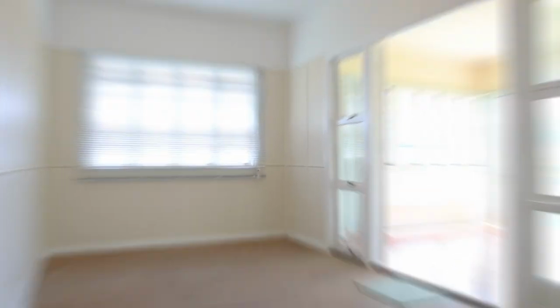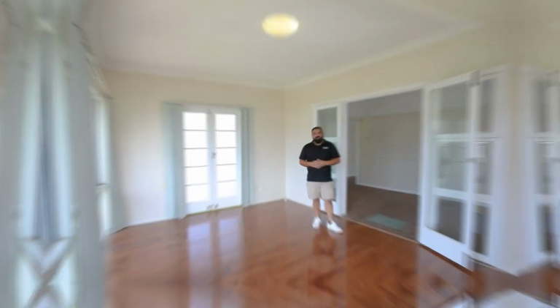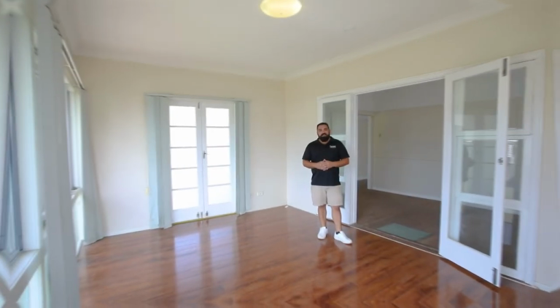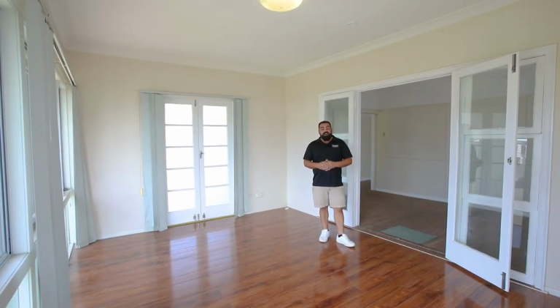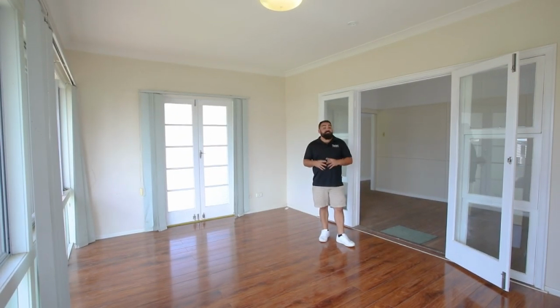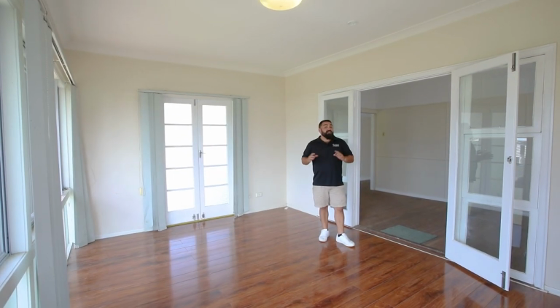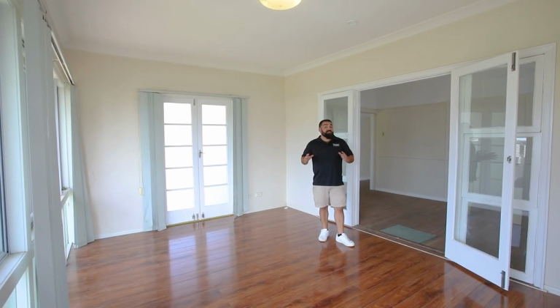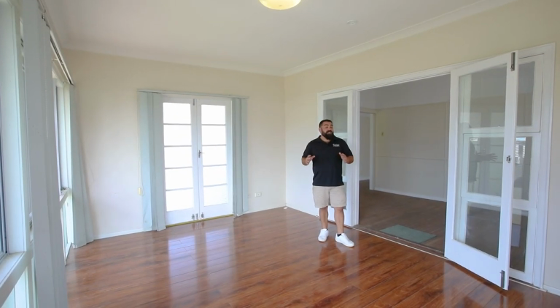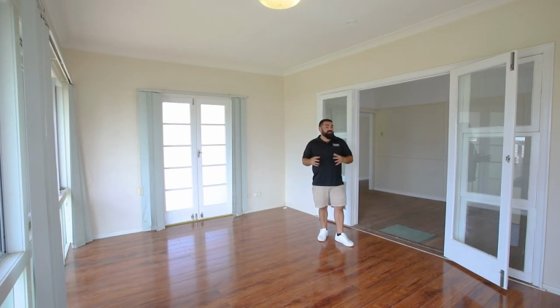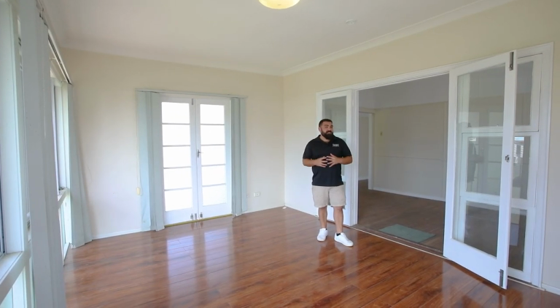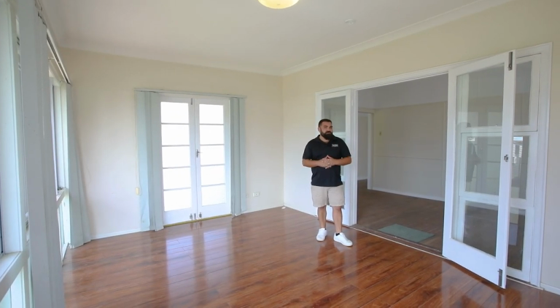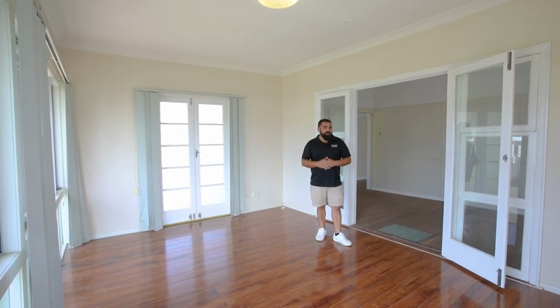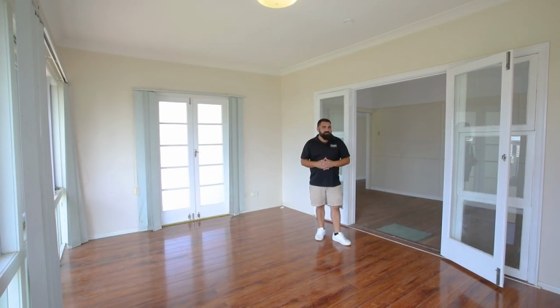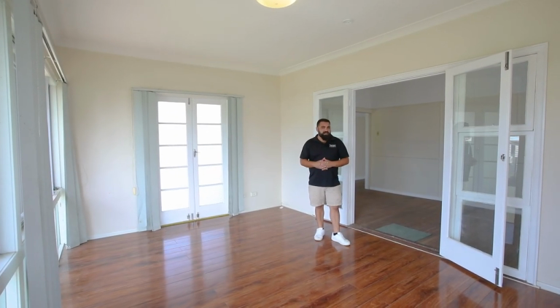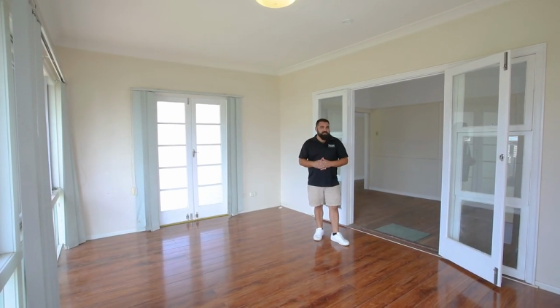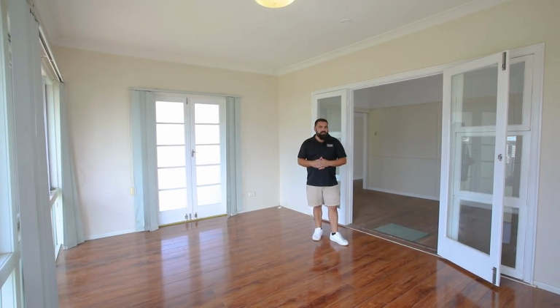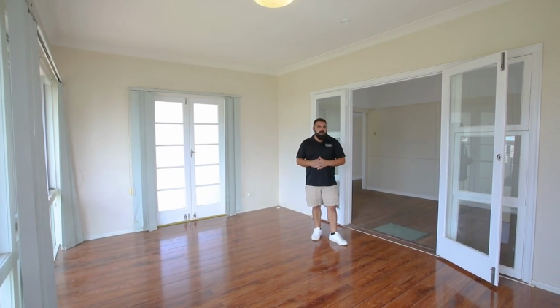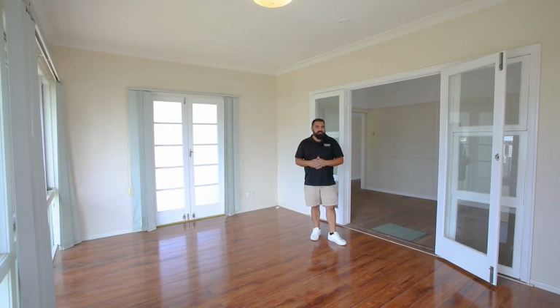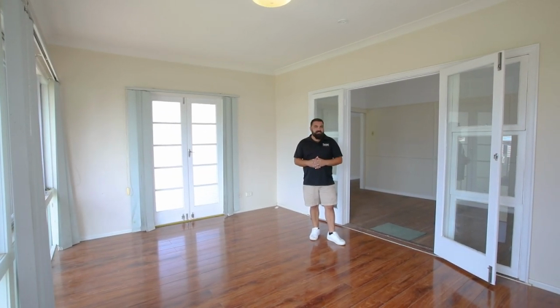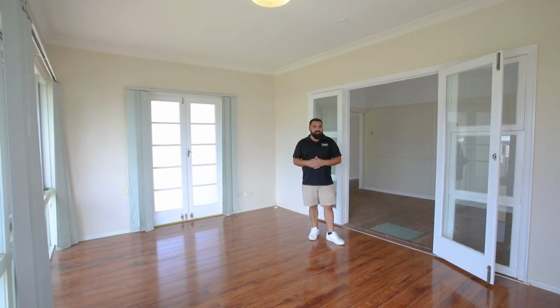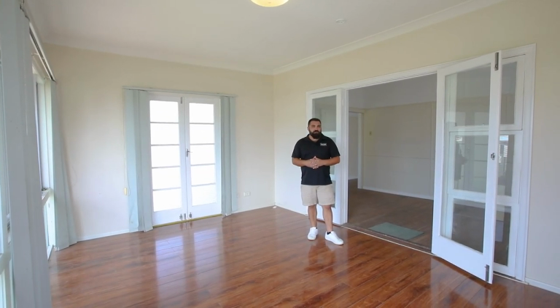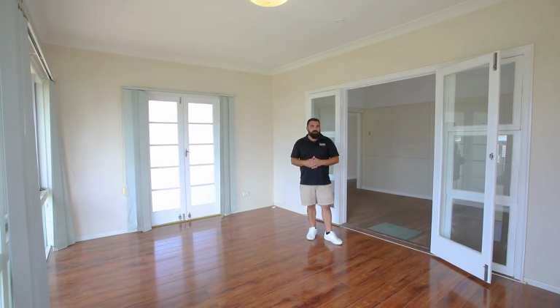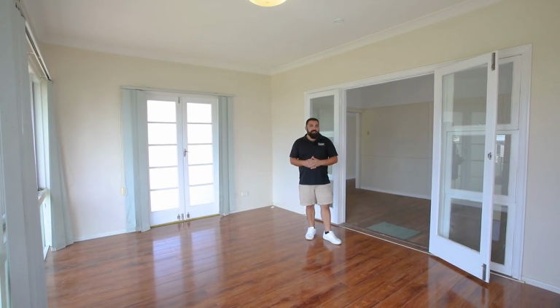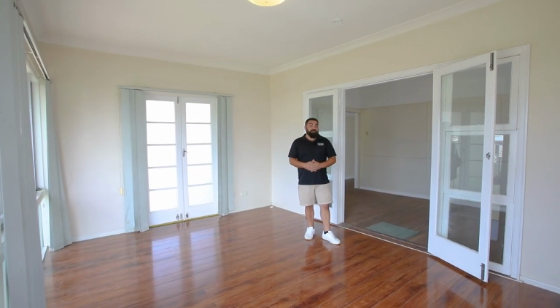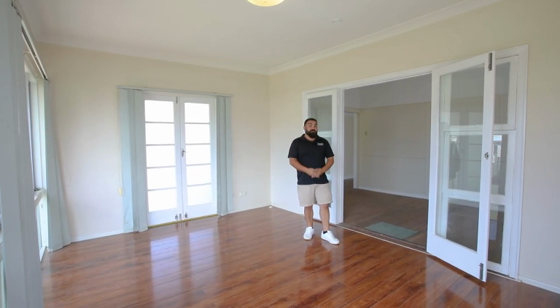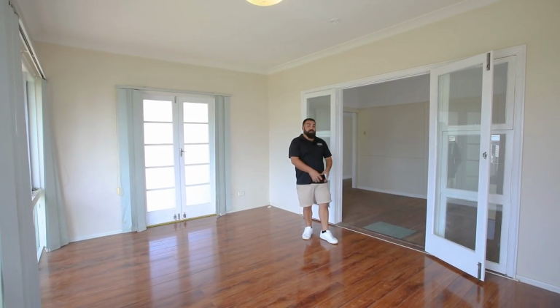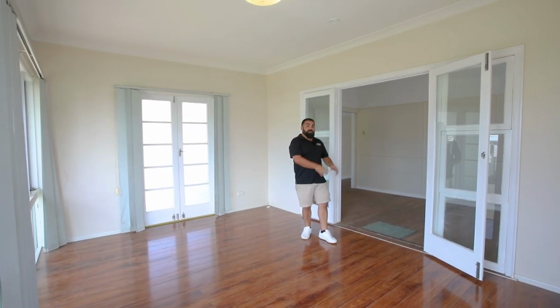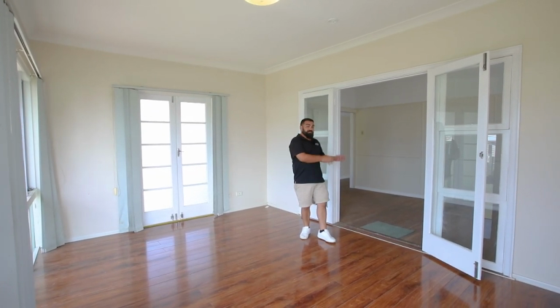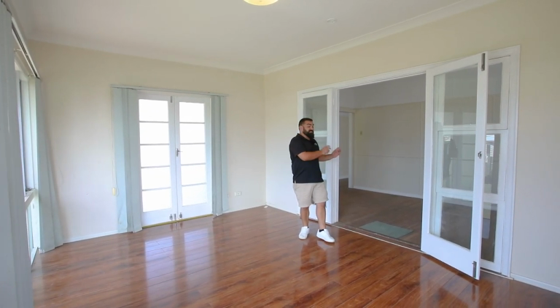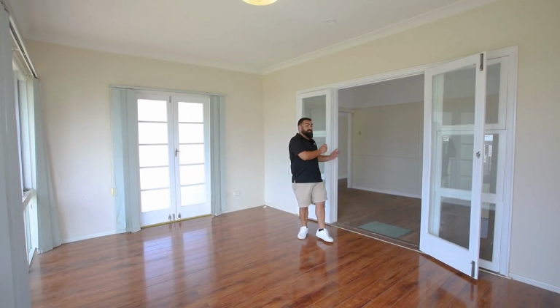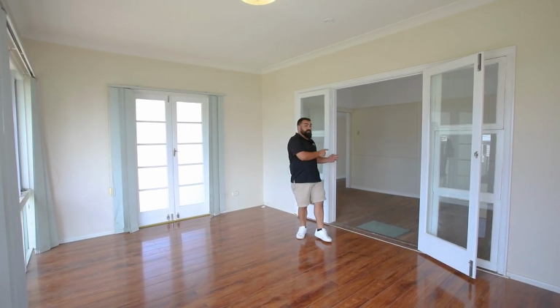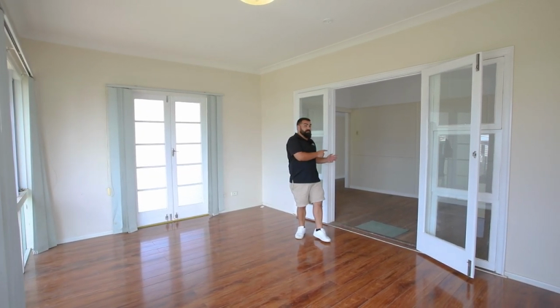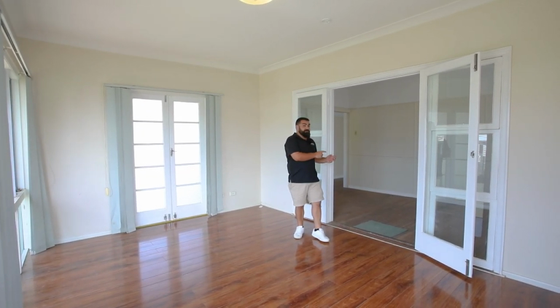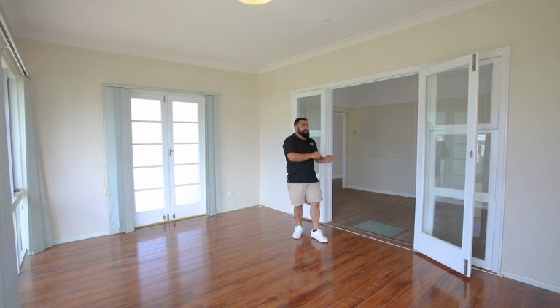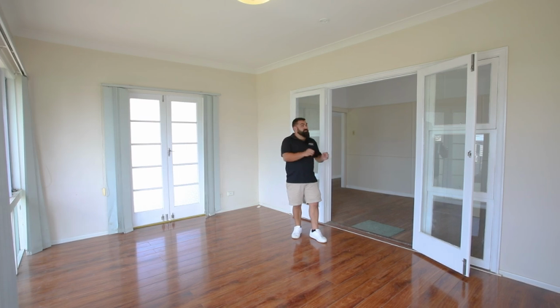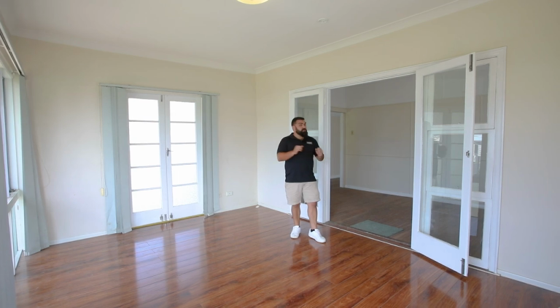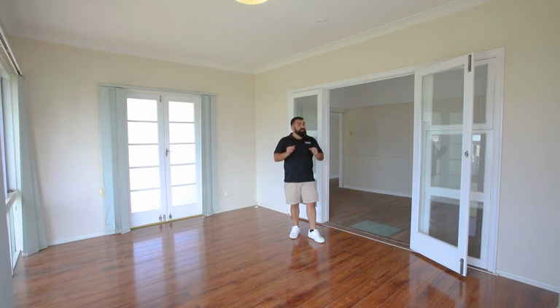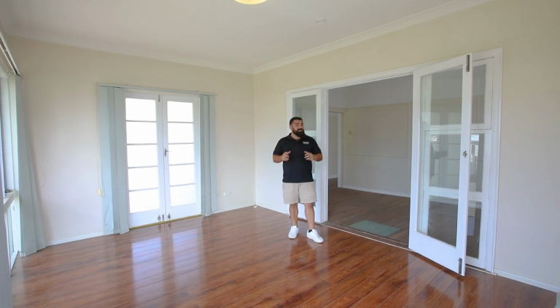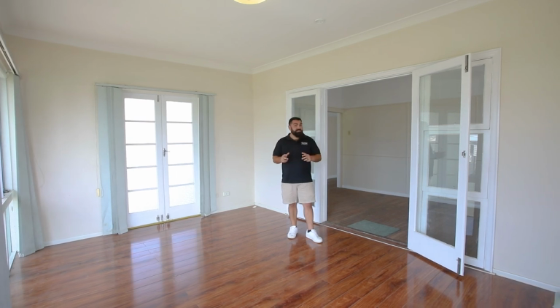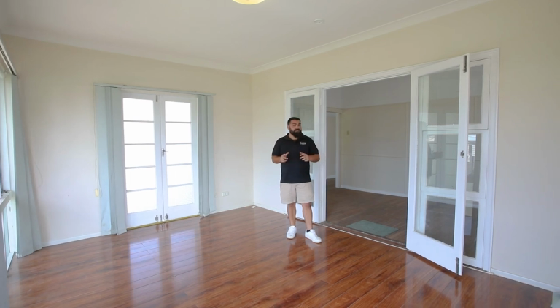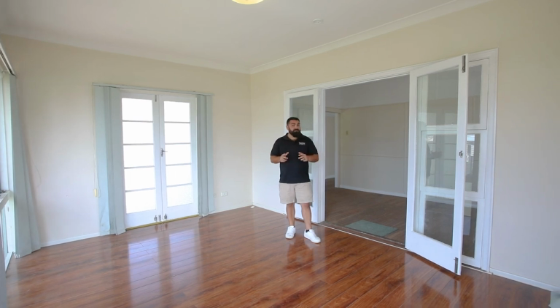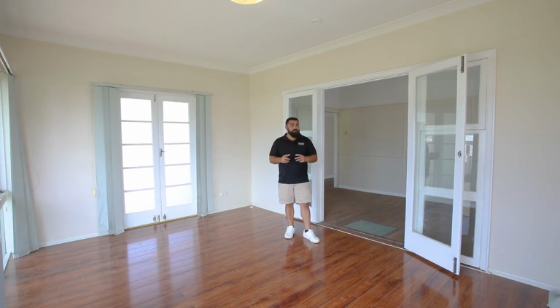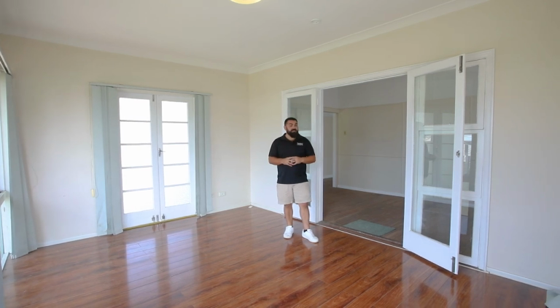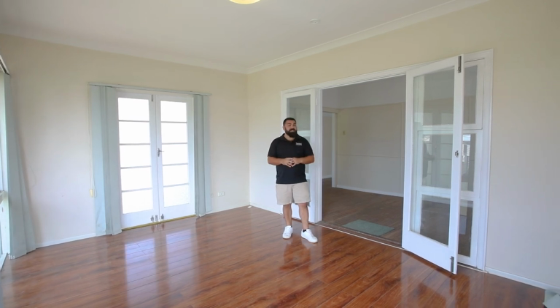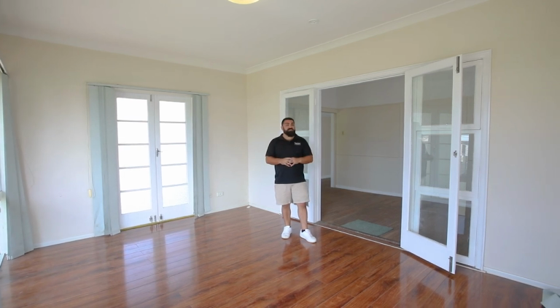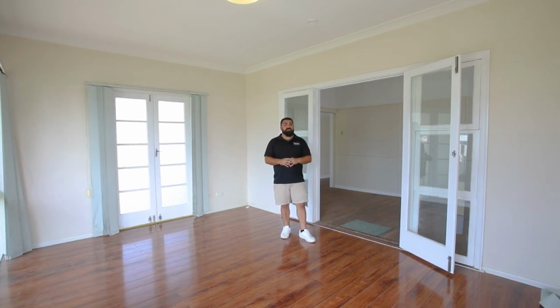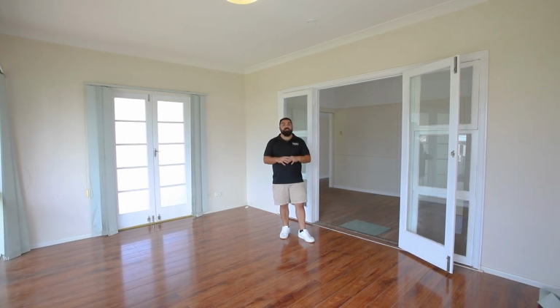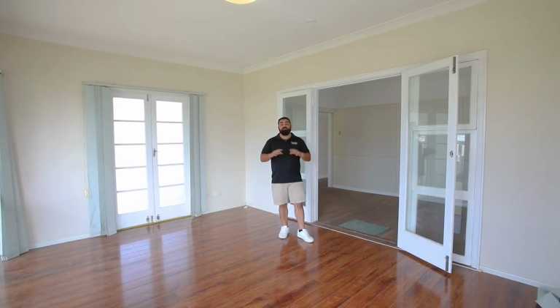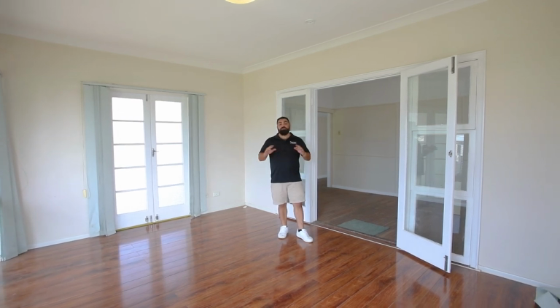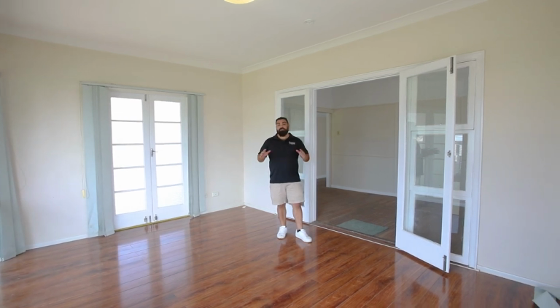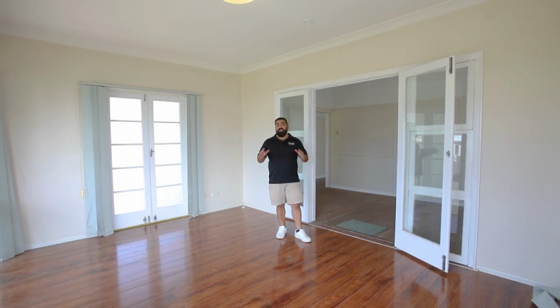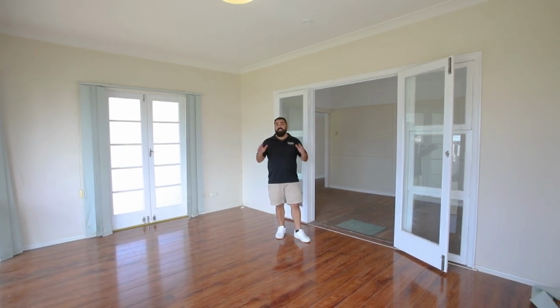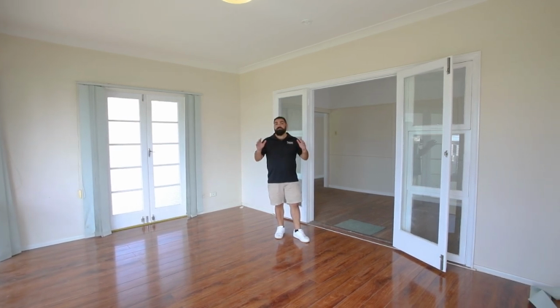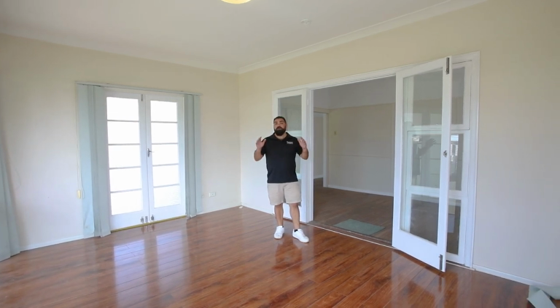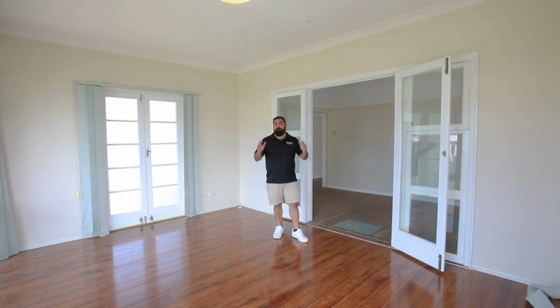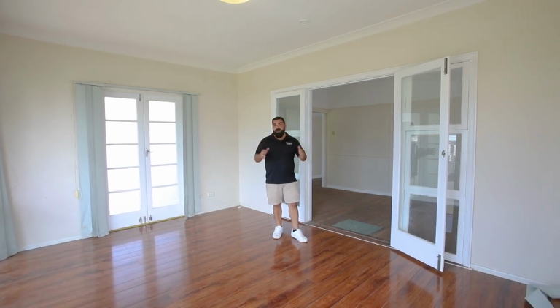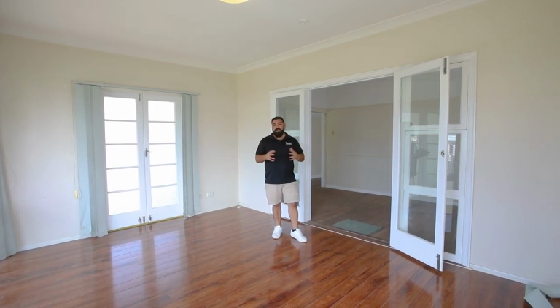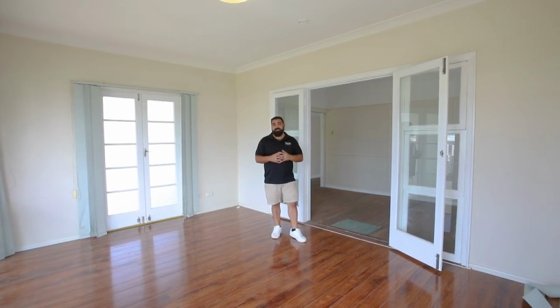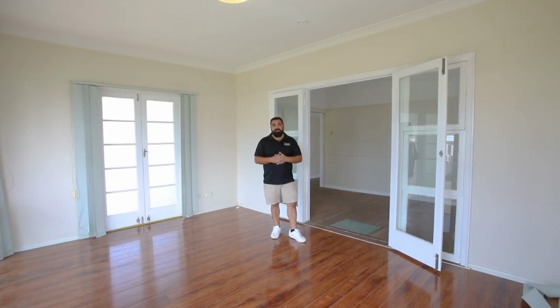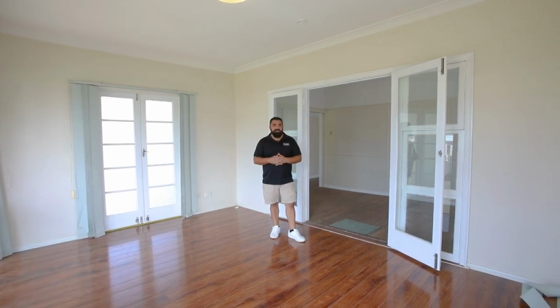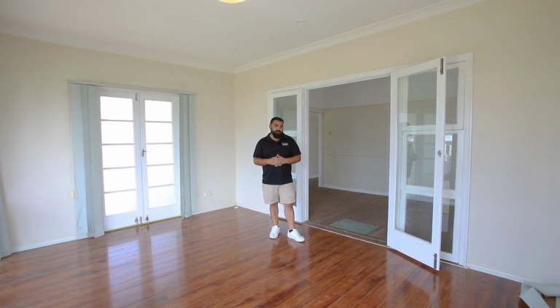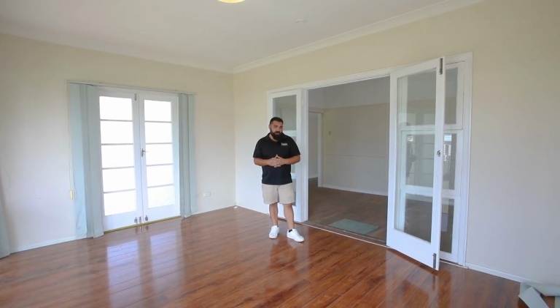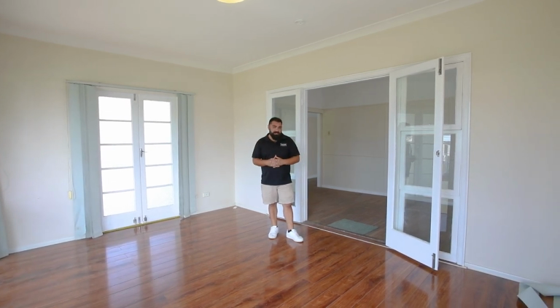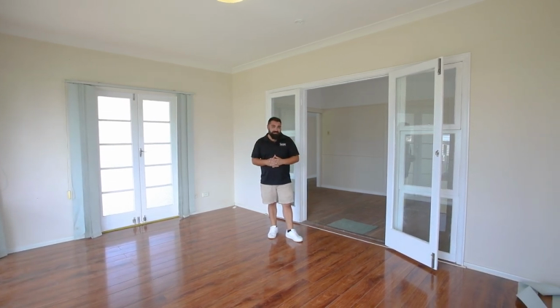A fantastic renovation idea would be converting this third bedroom and sunroom into your dream master suite.